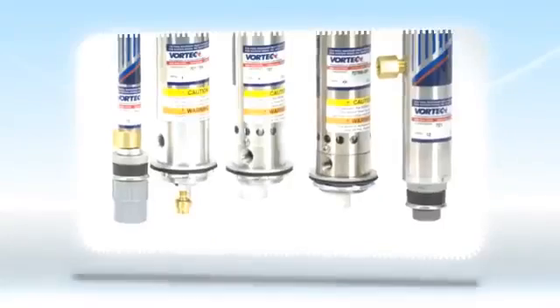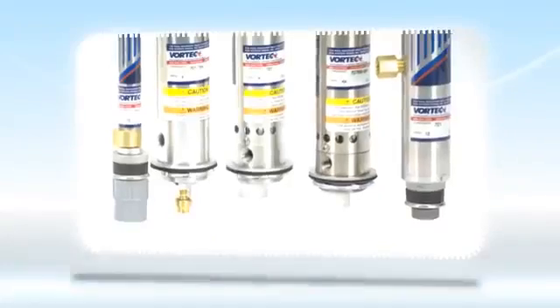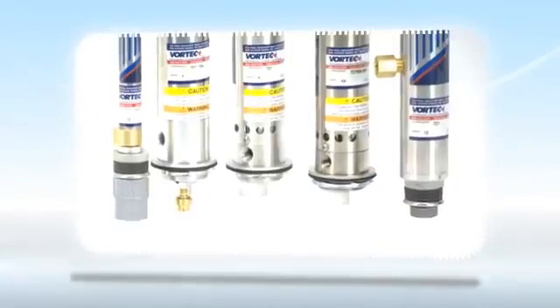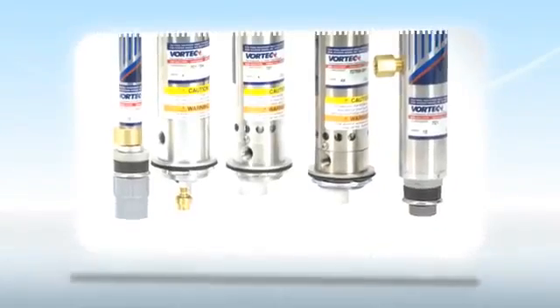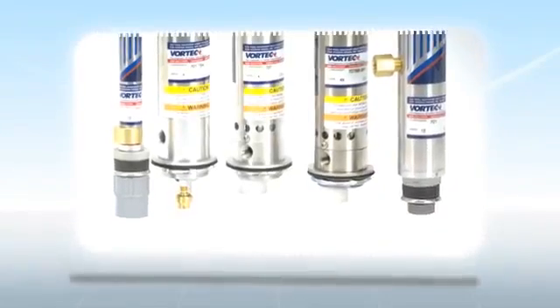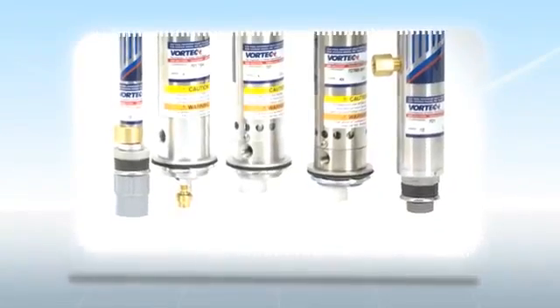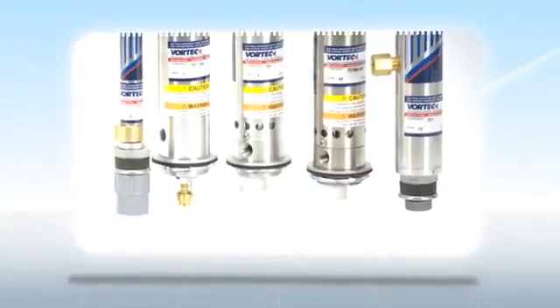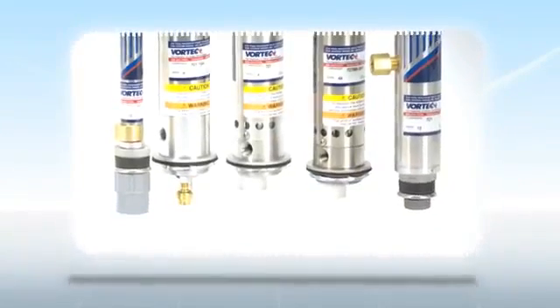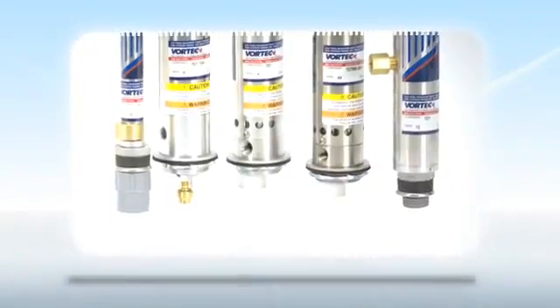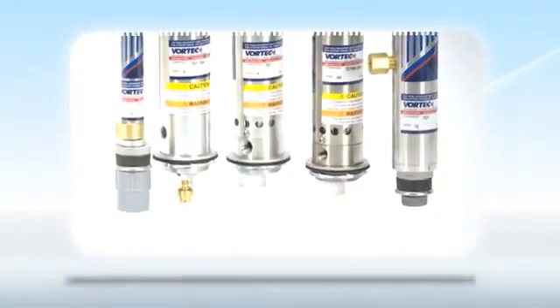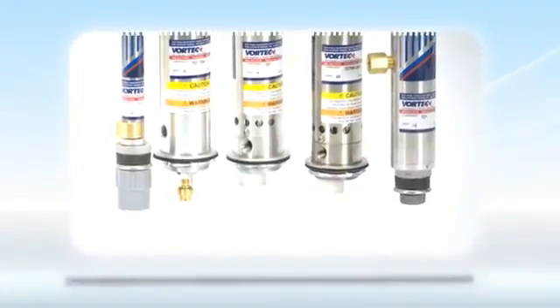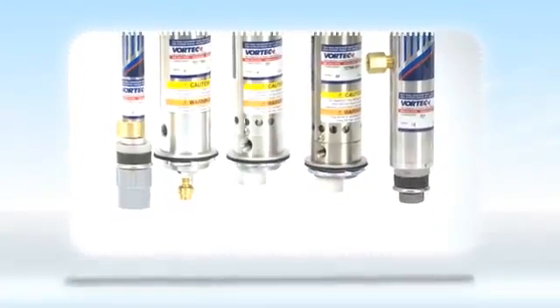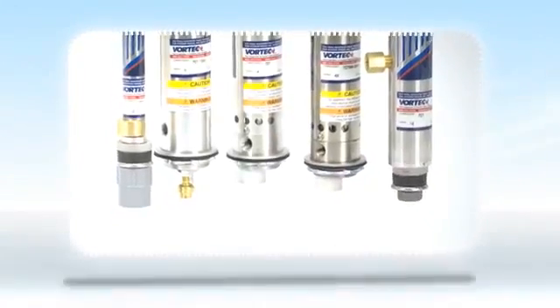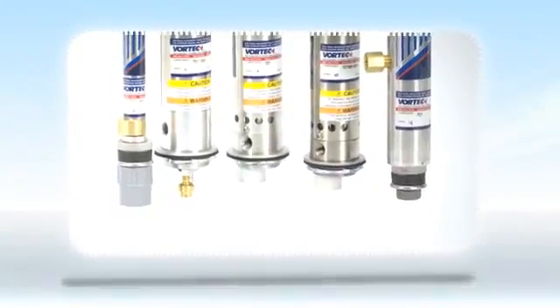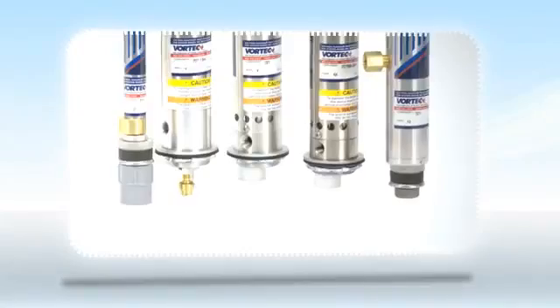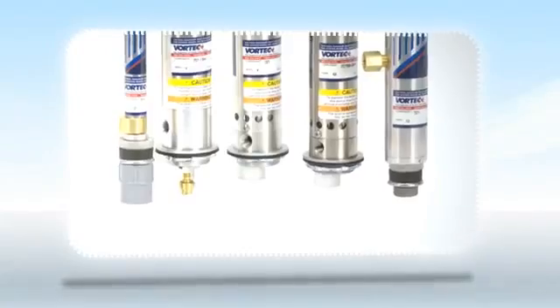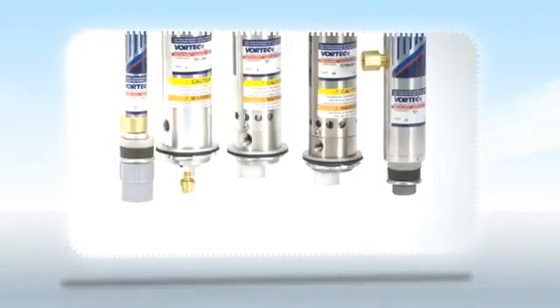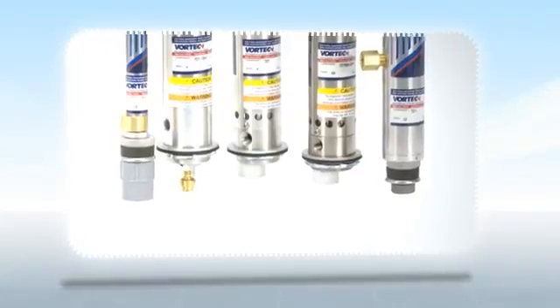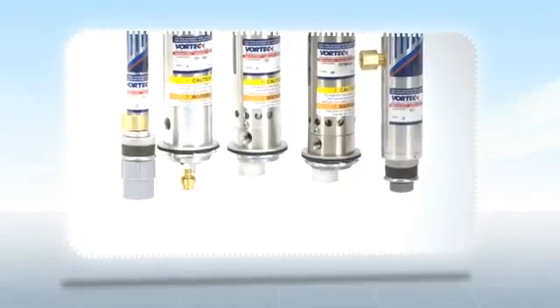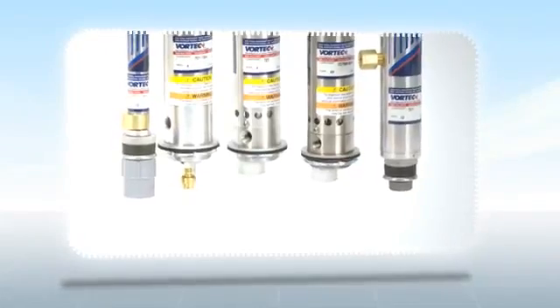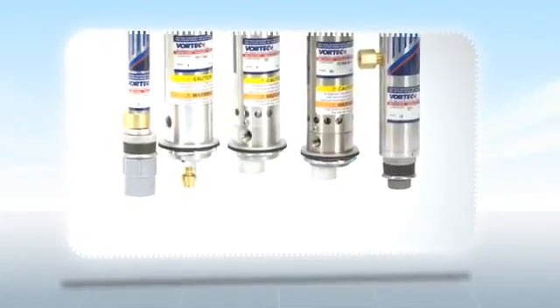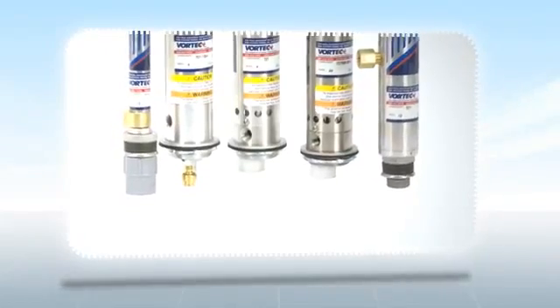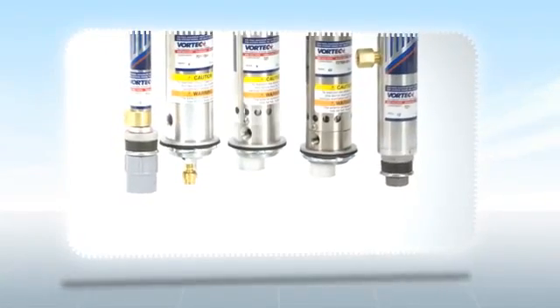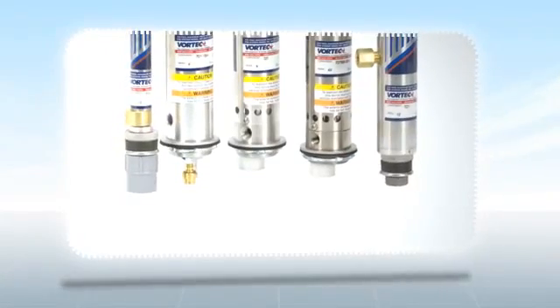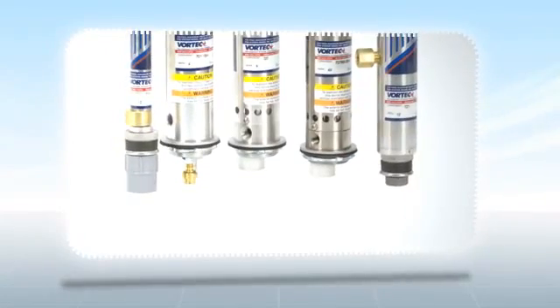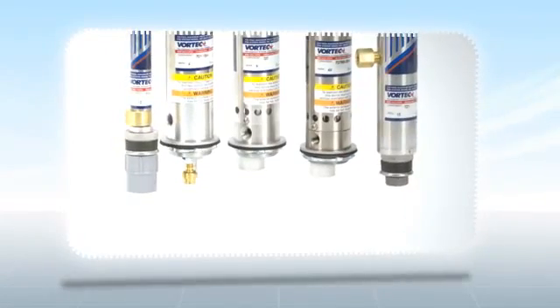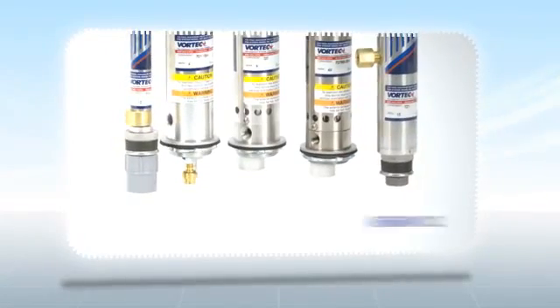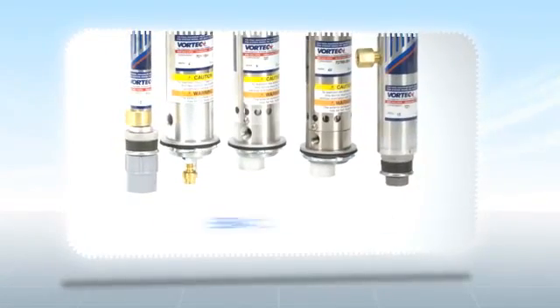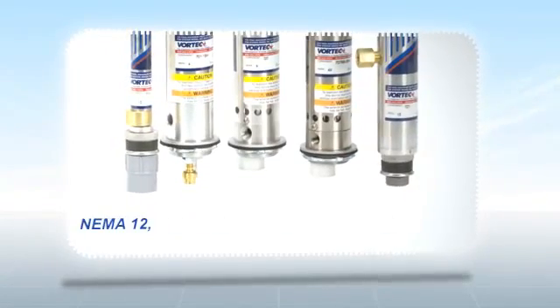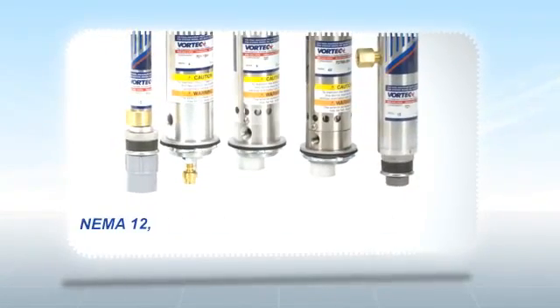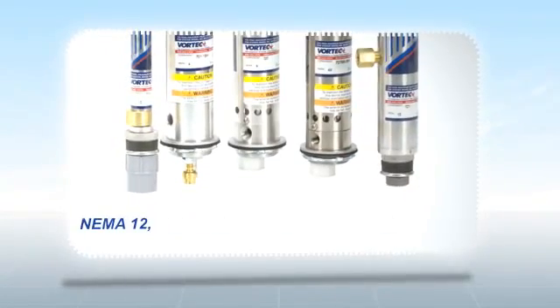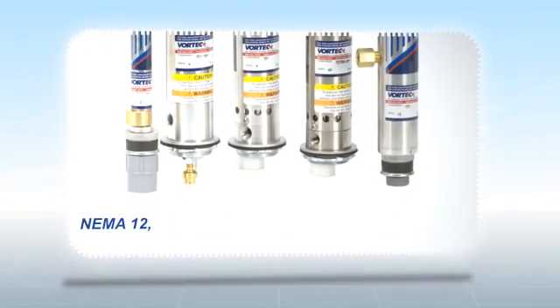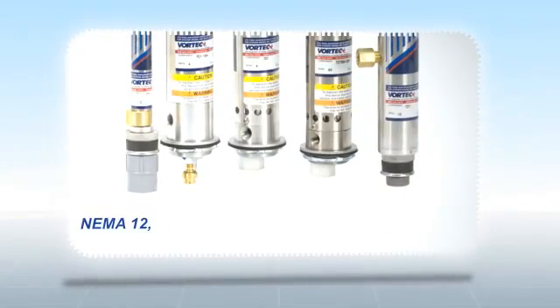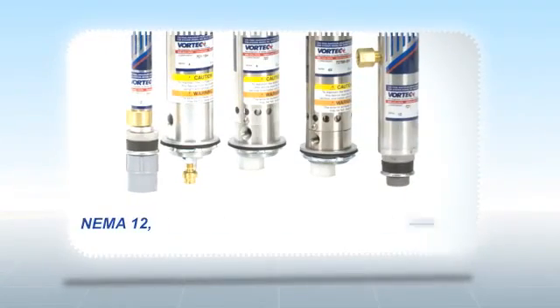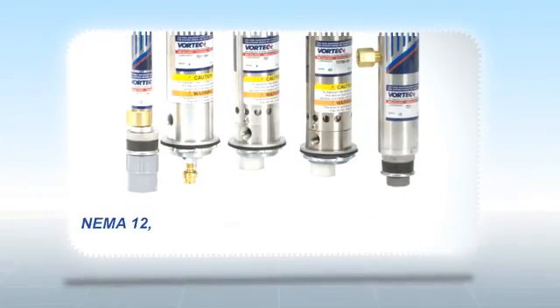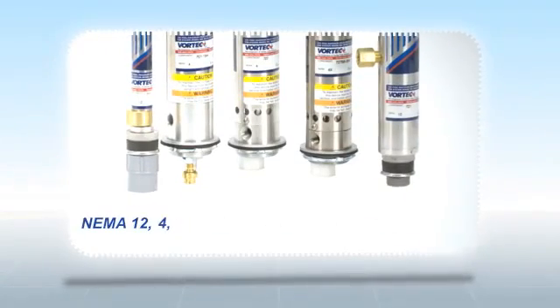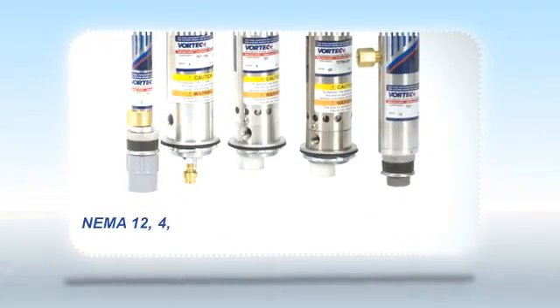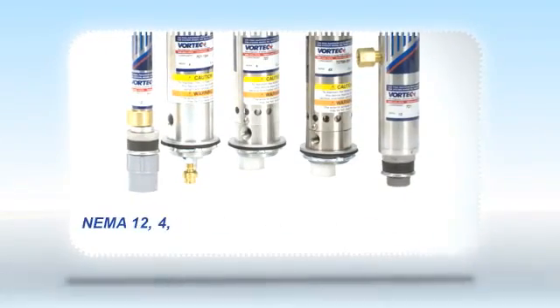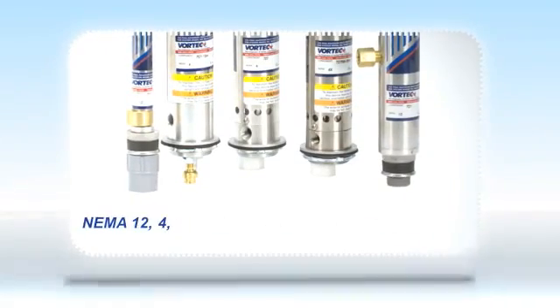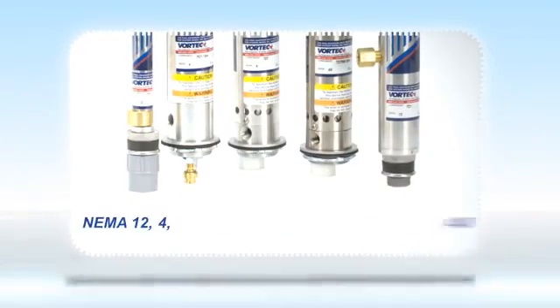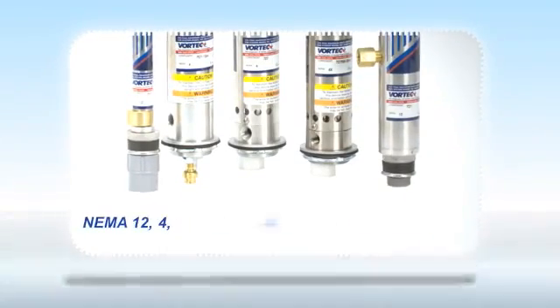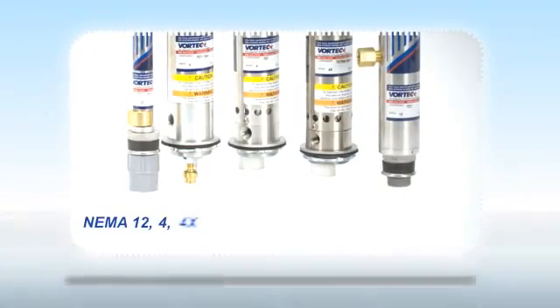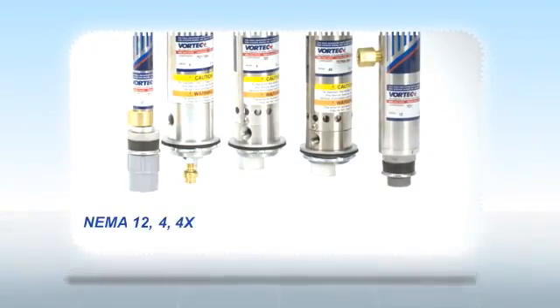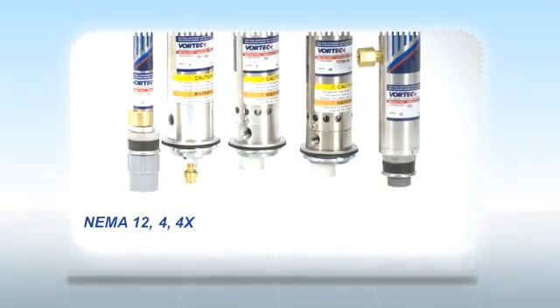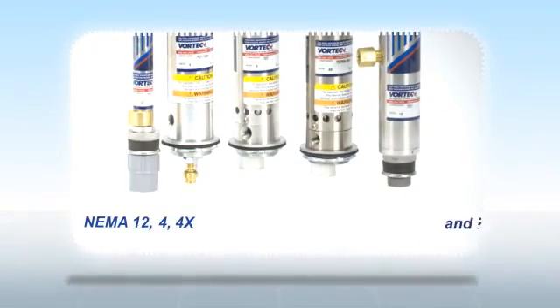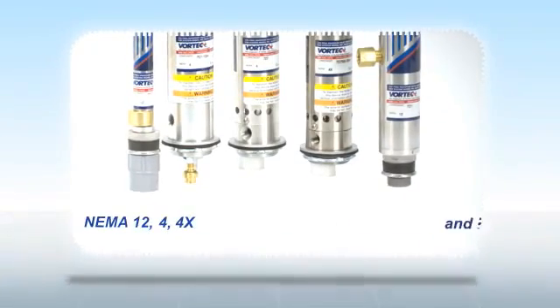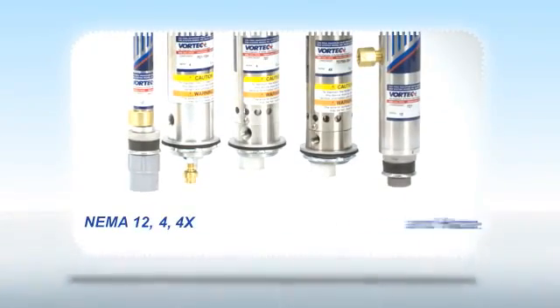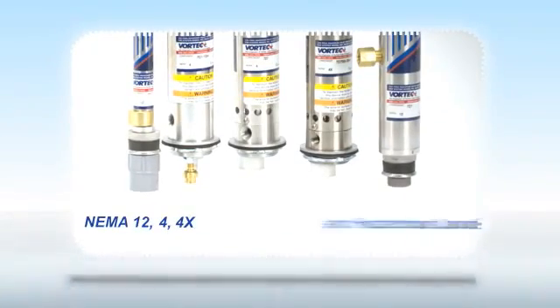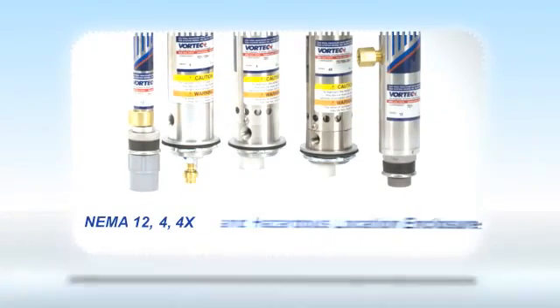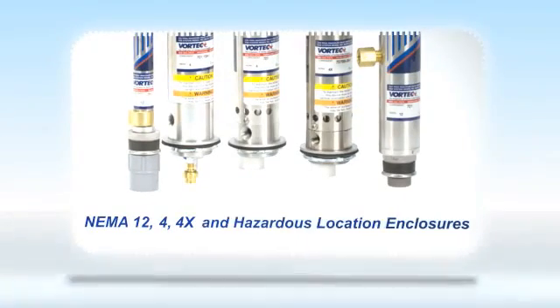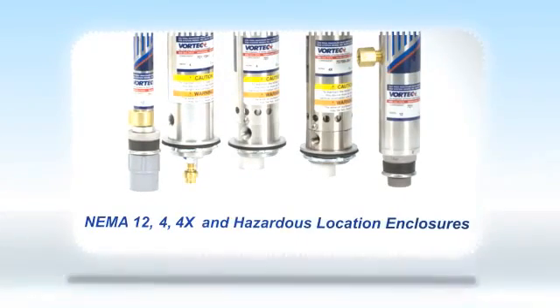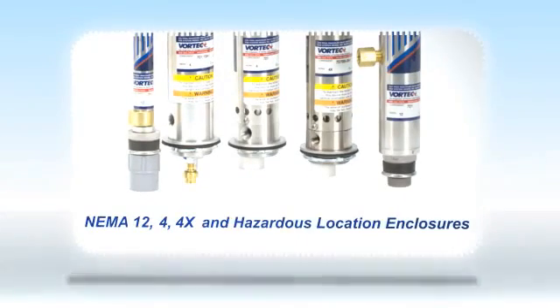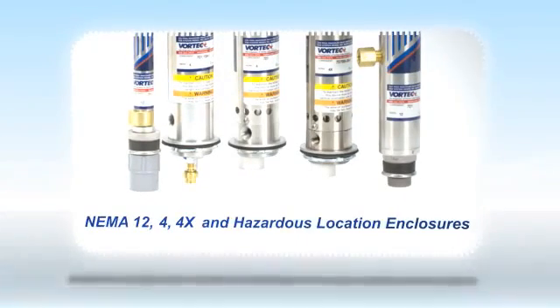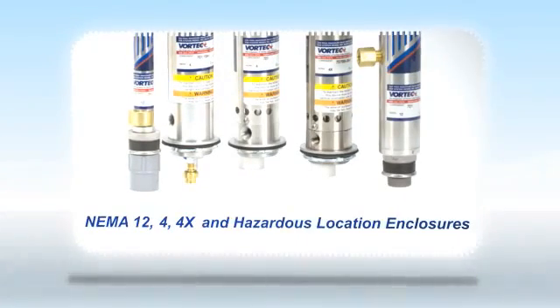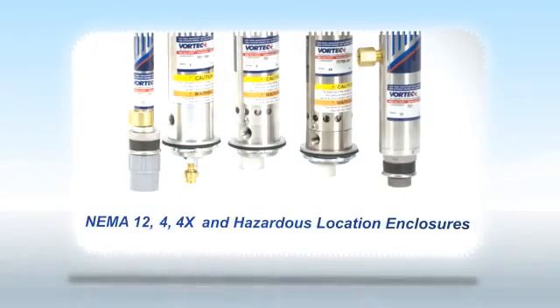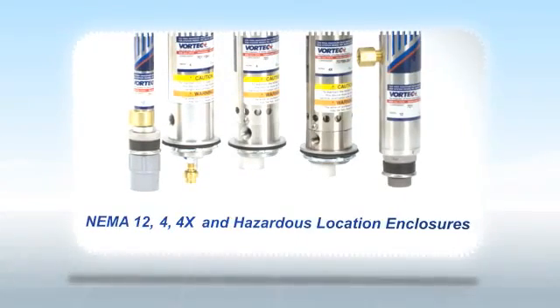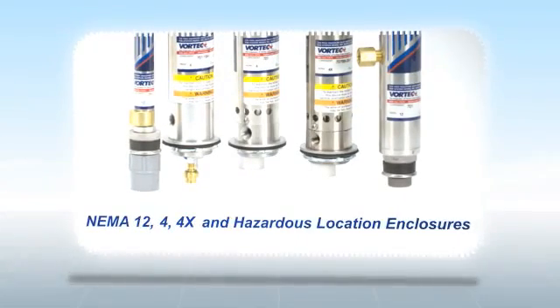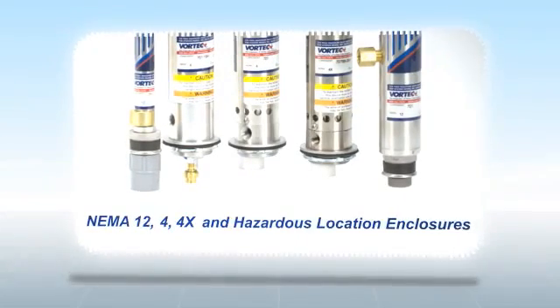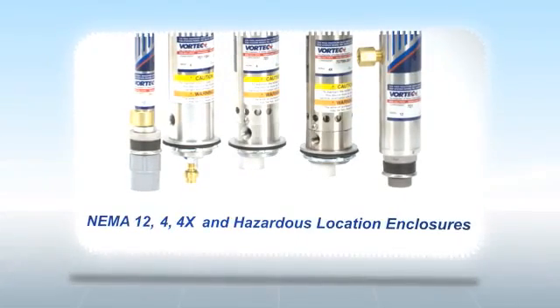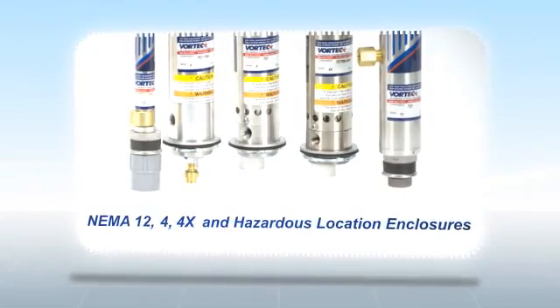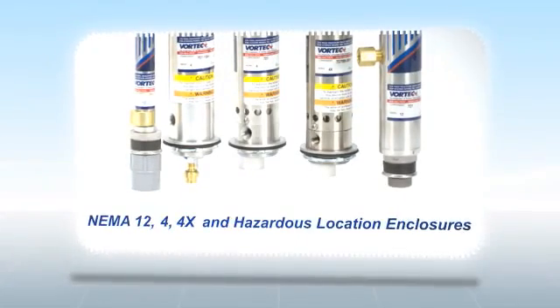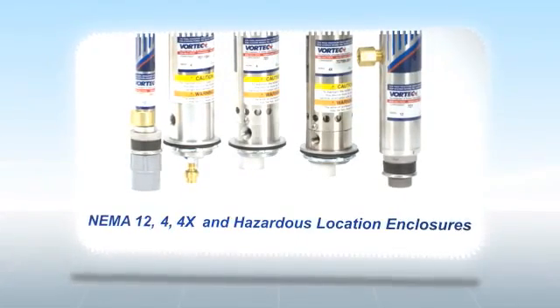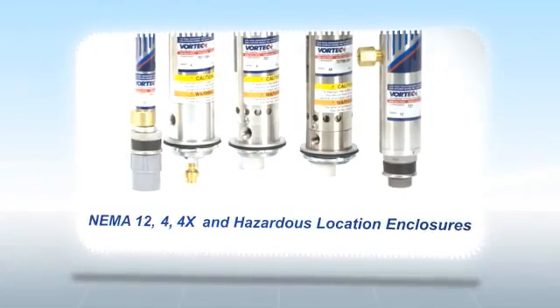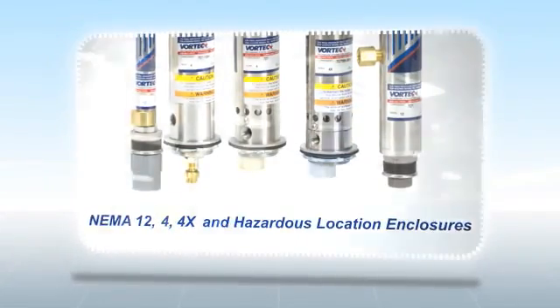Vortex offers a complete line of Vortex coolers for NEMA 12, 4, 4X and hazardous location enclosures.